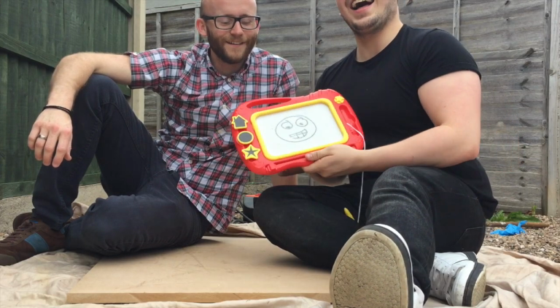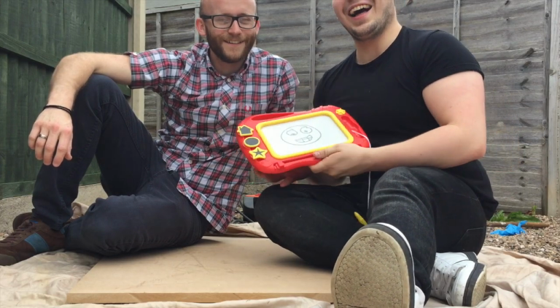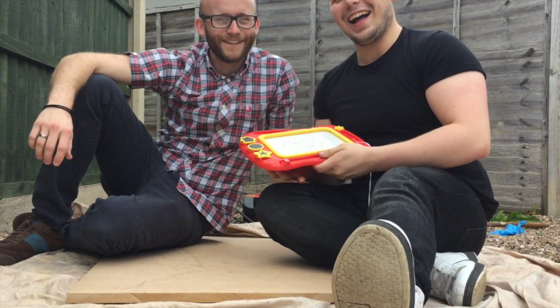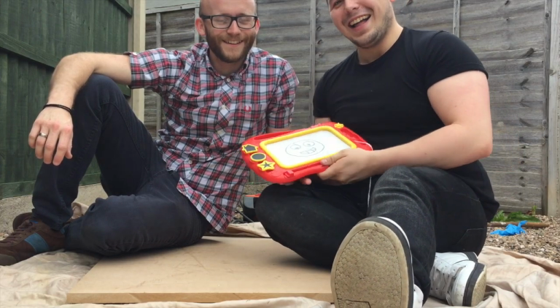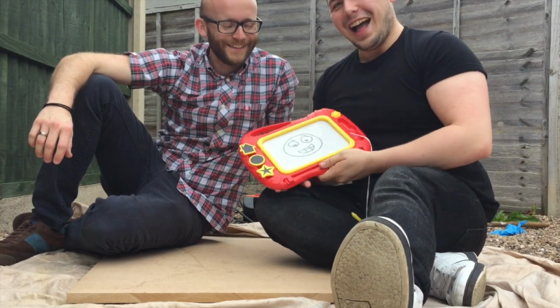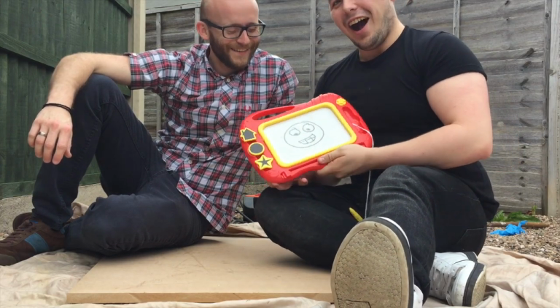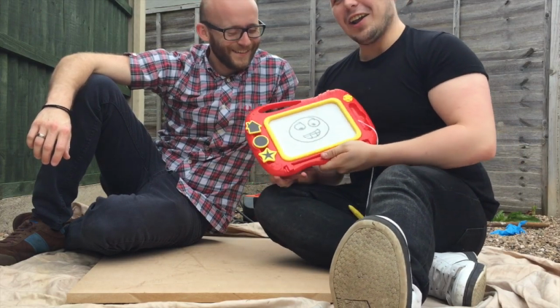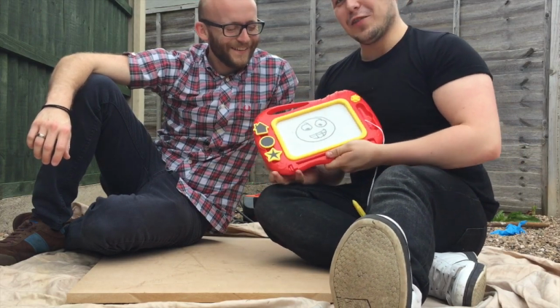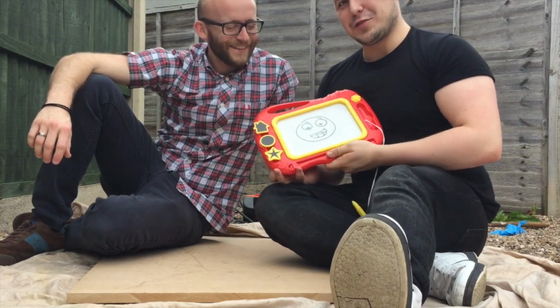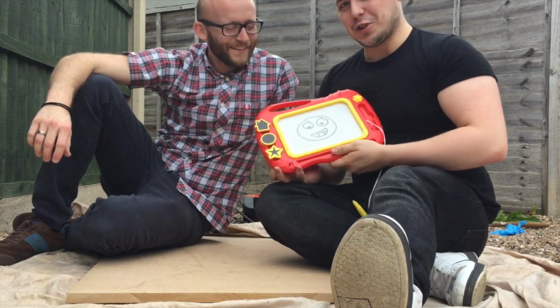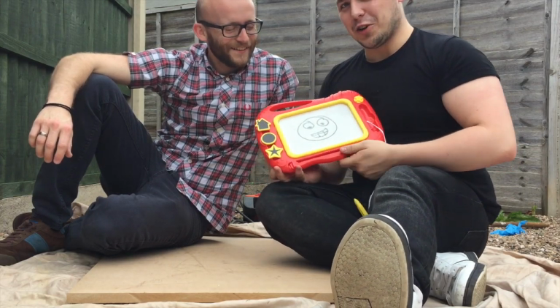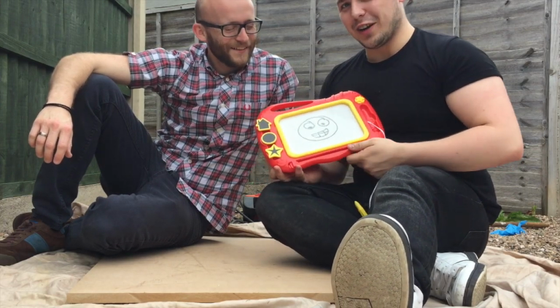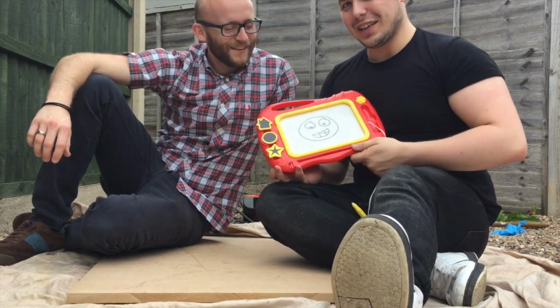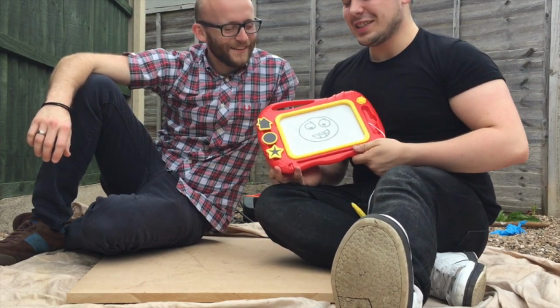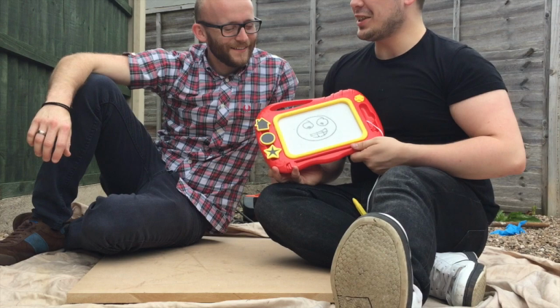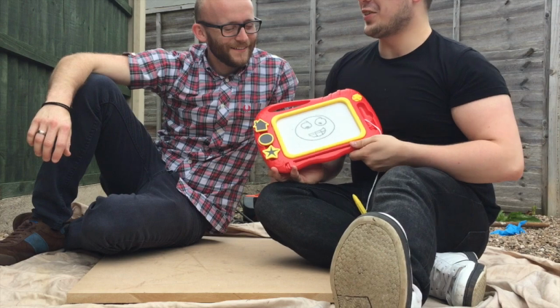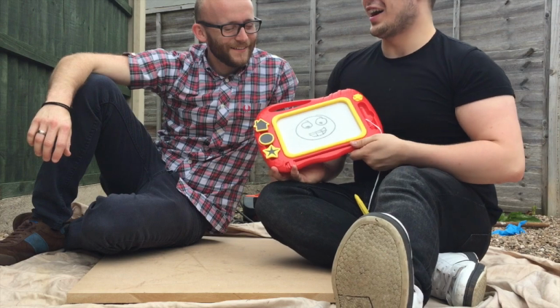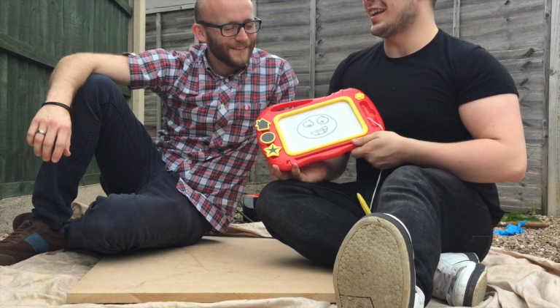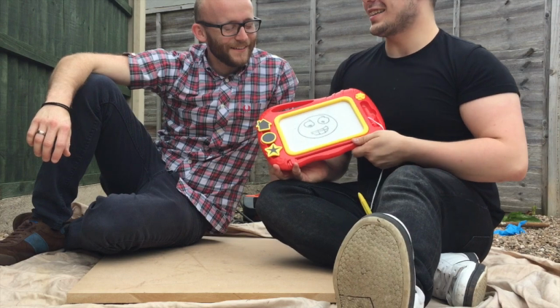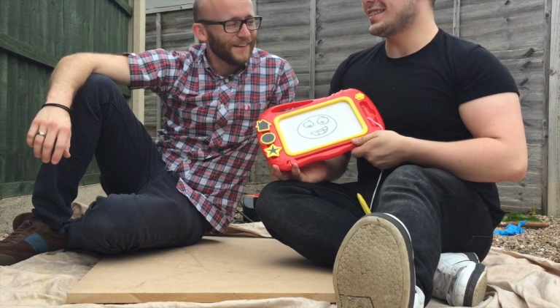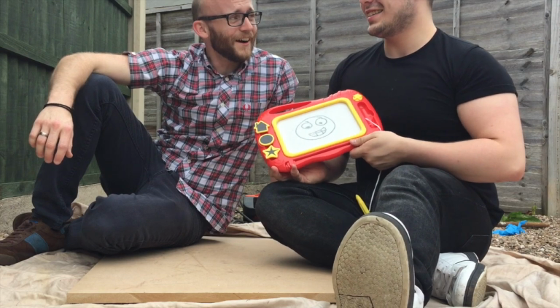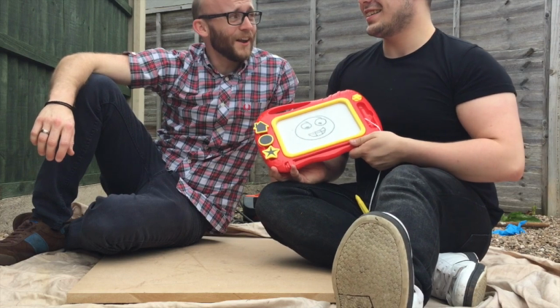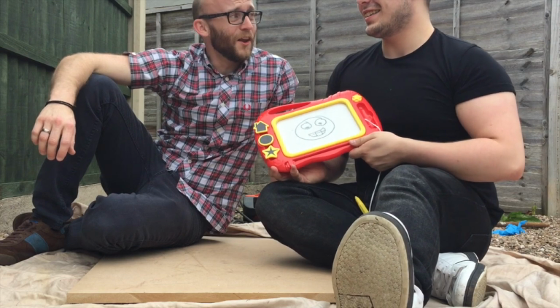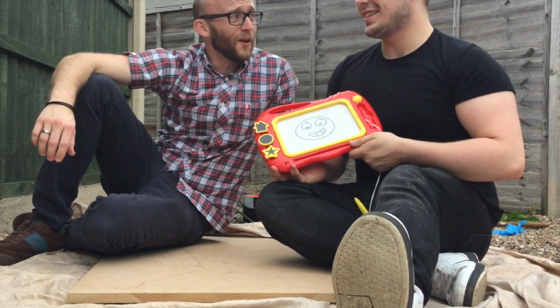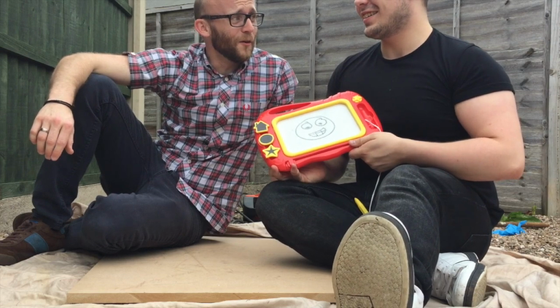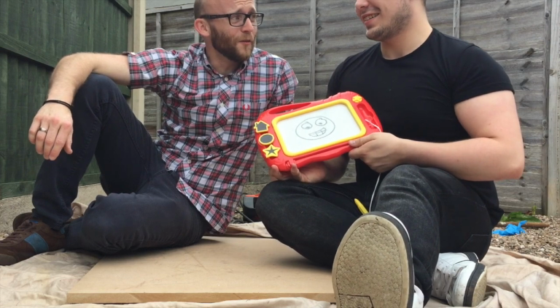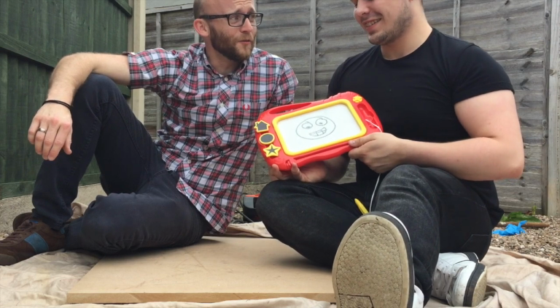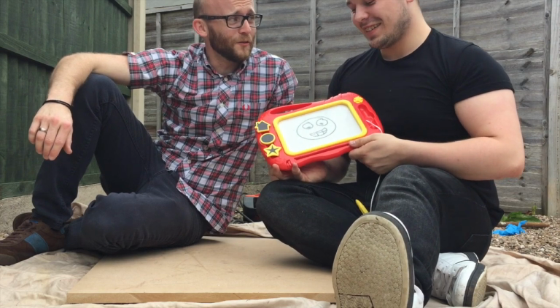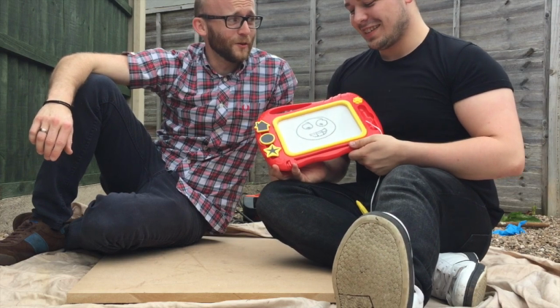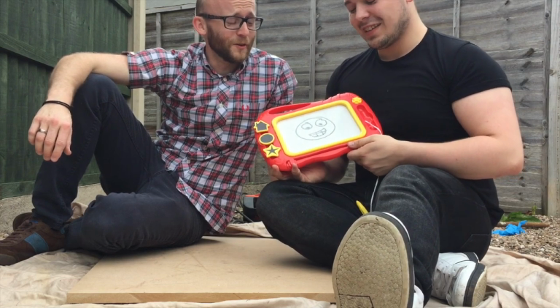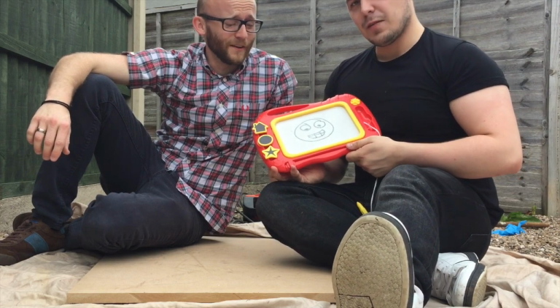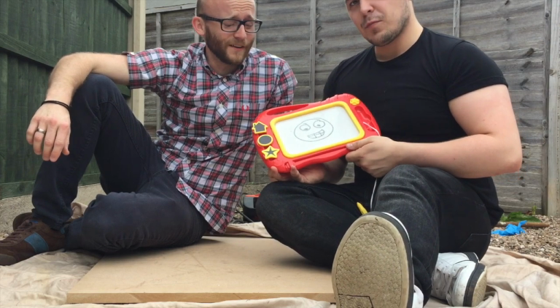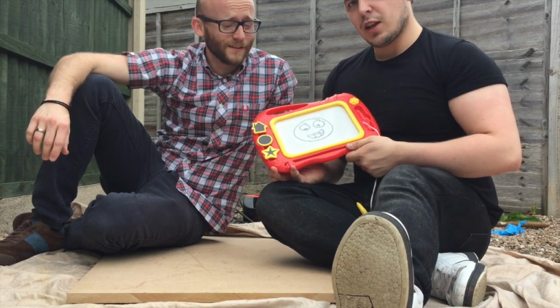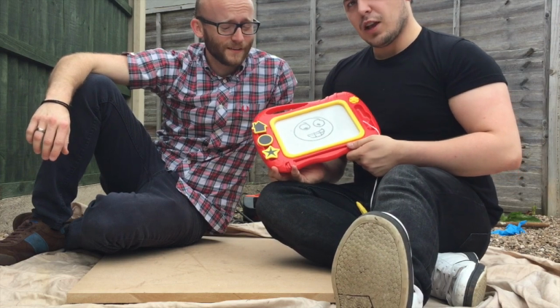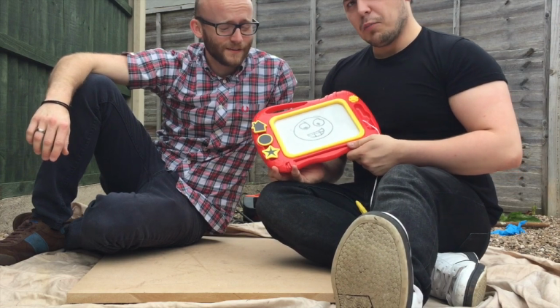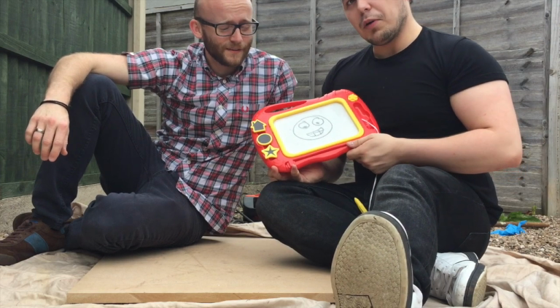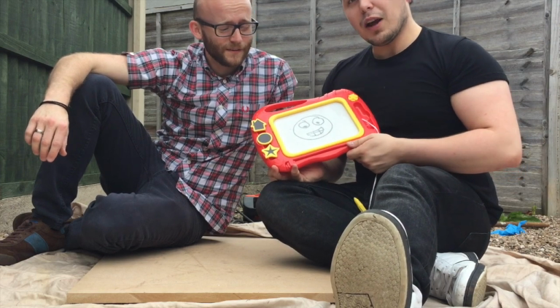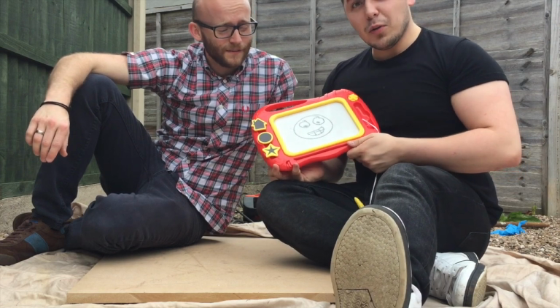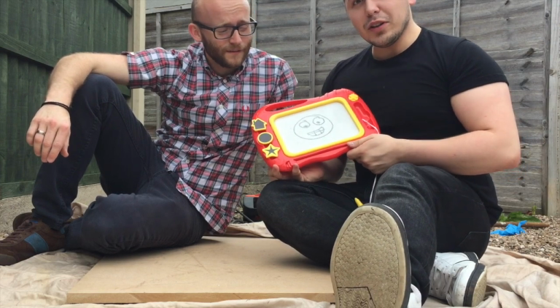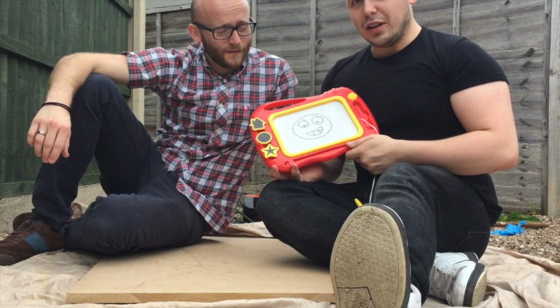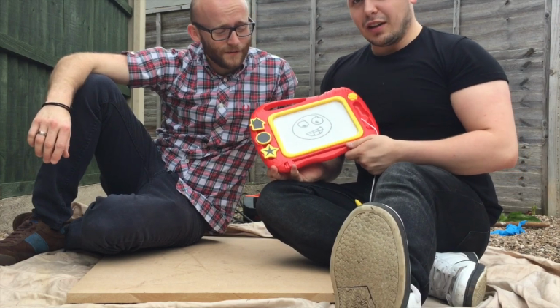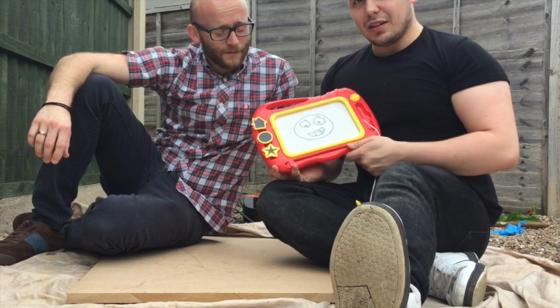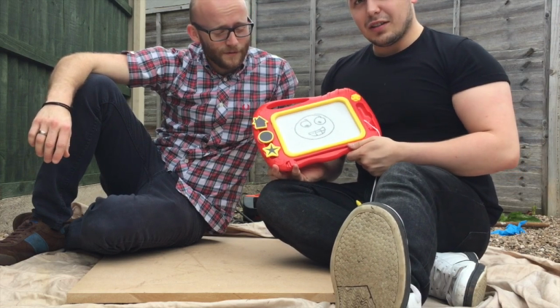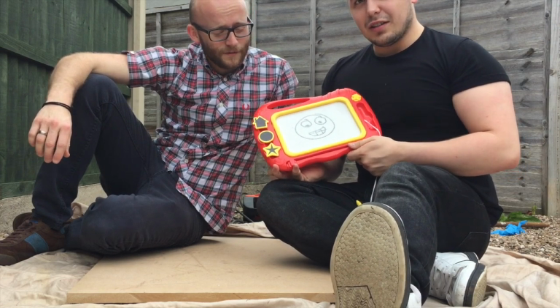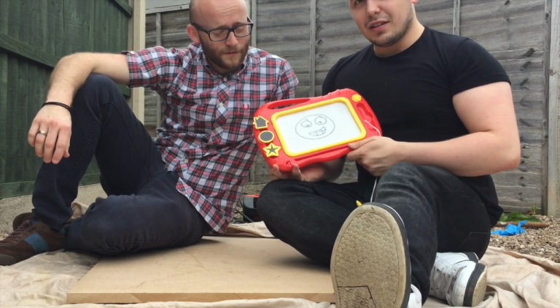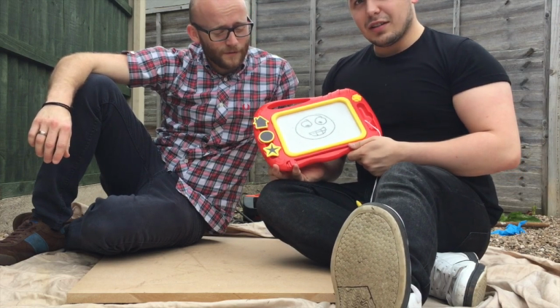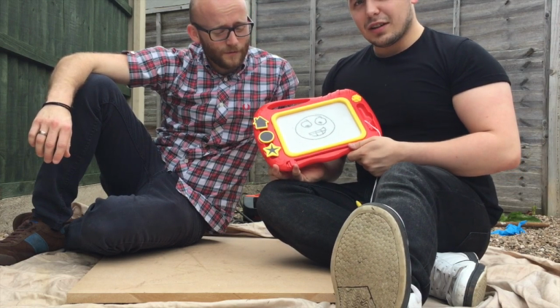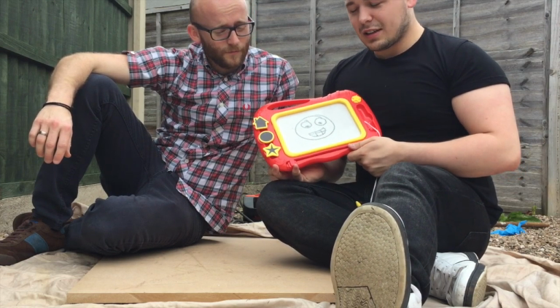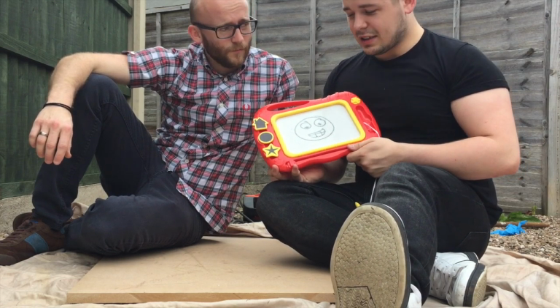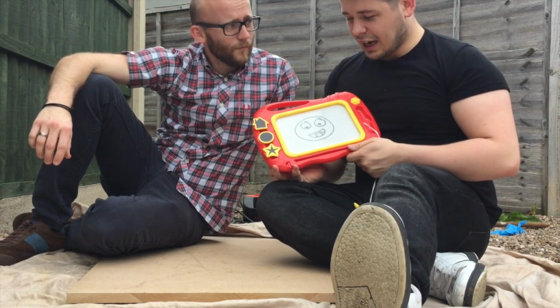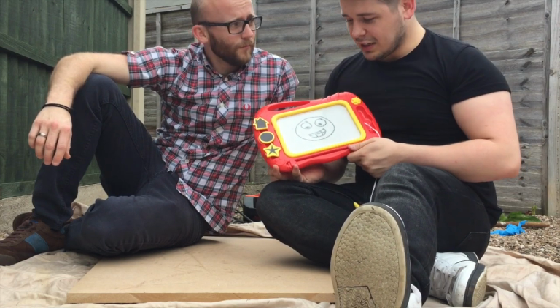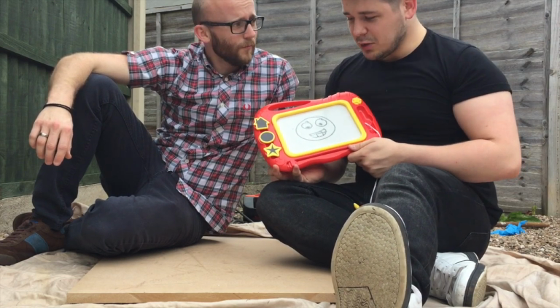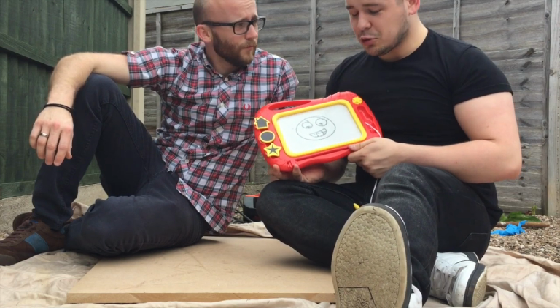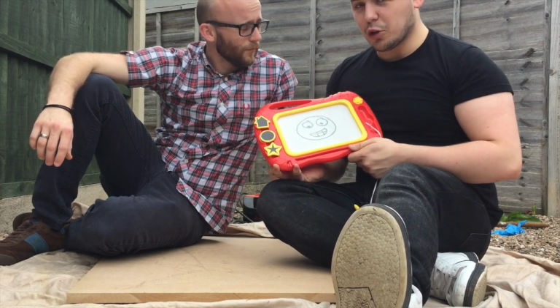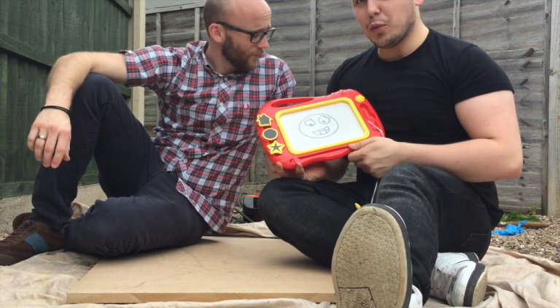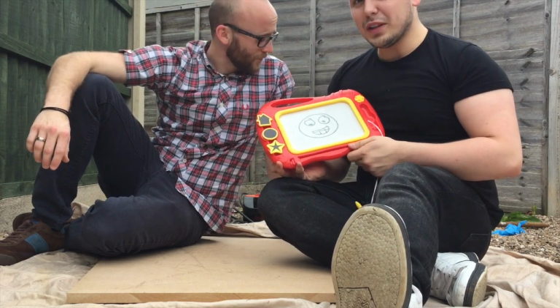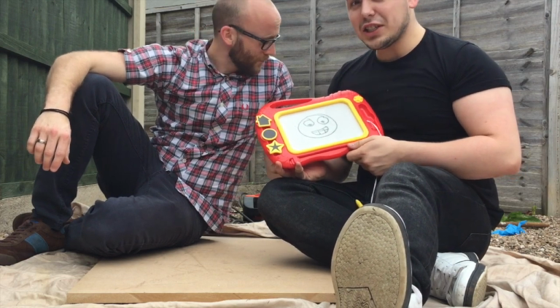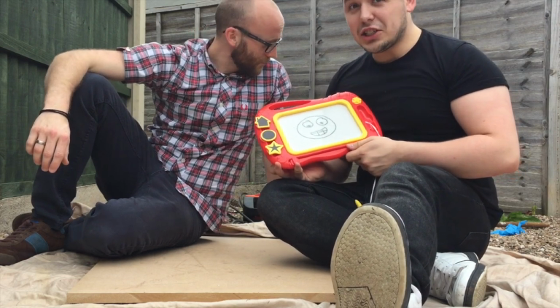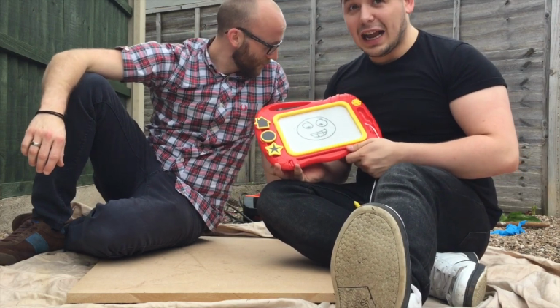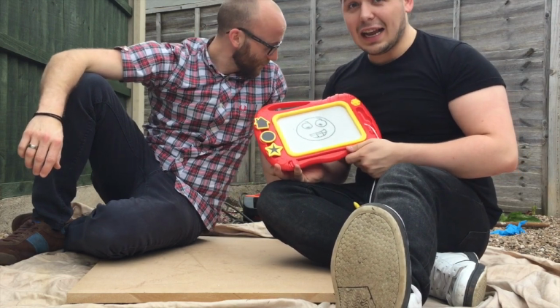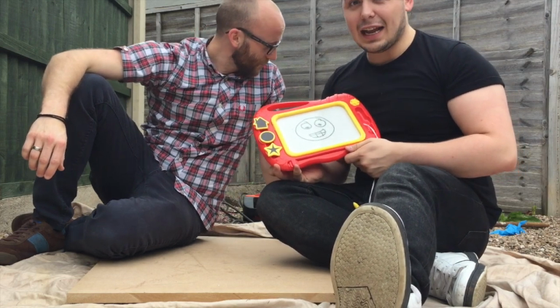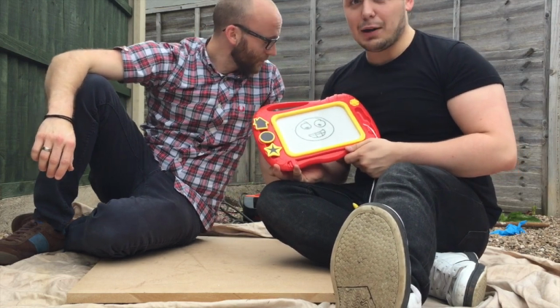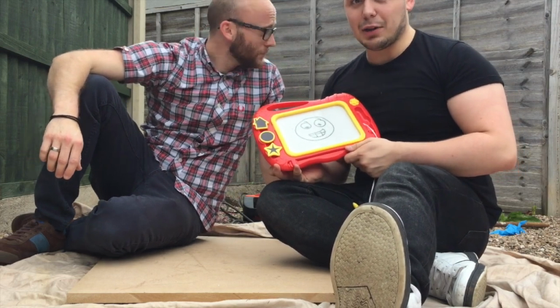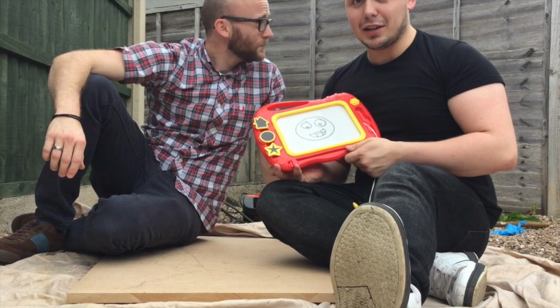I love drawing, do you Alex? I love drawing. But I wonder, can you draw with a jackhammer?